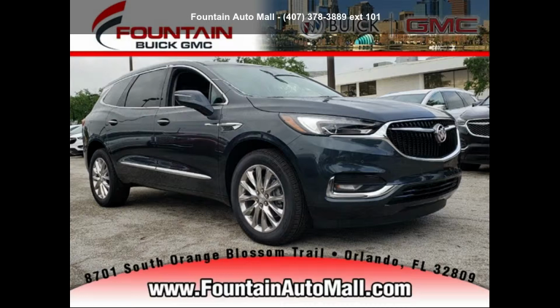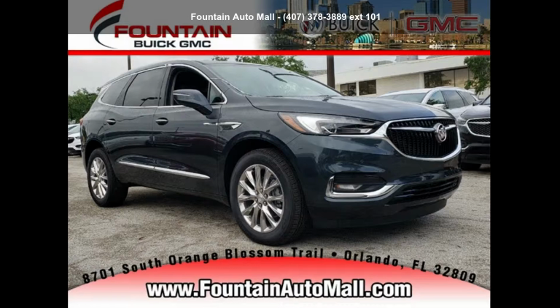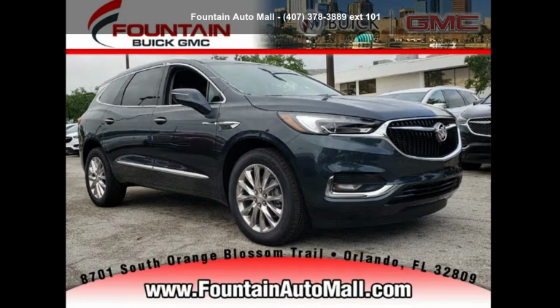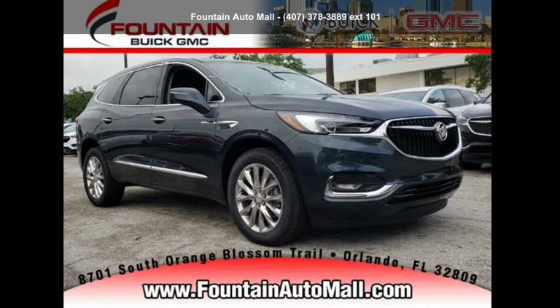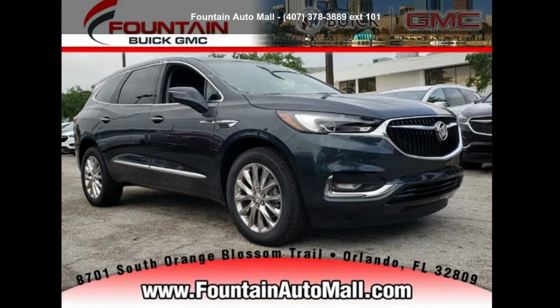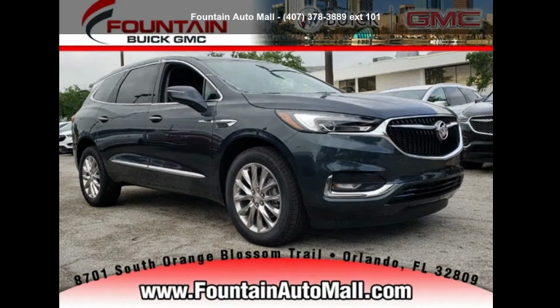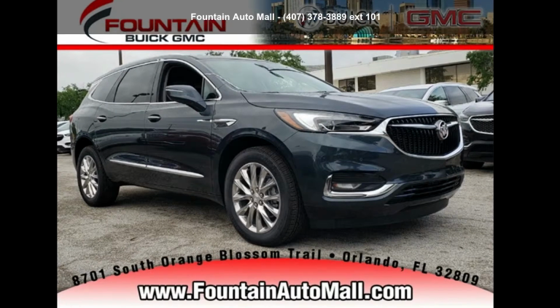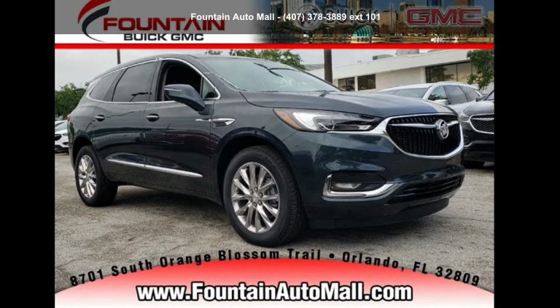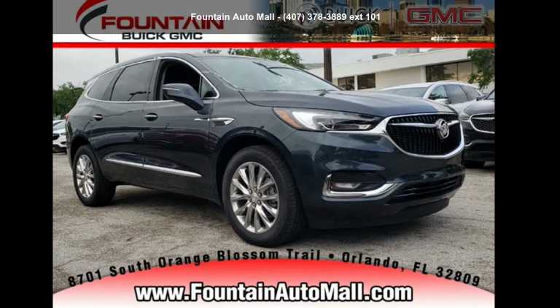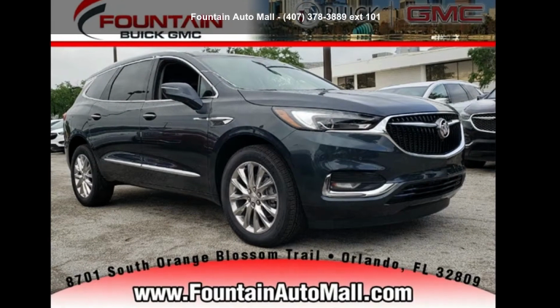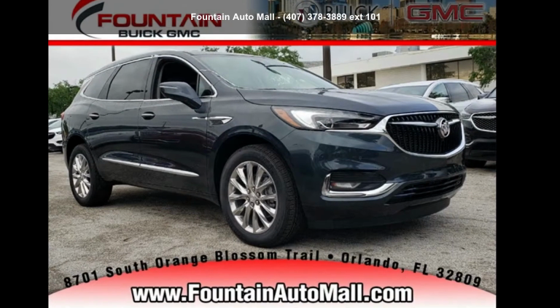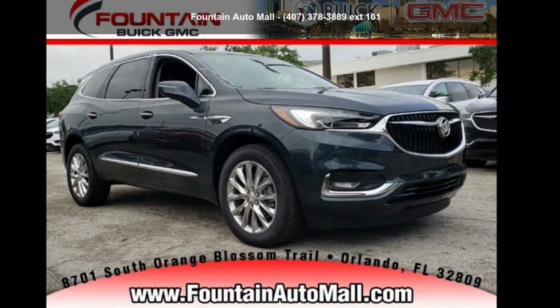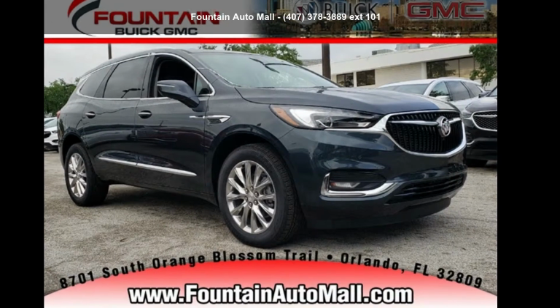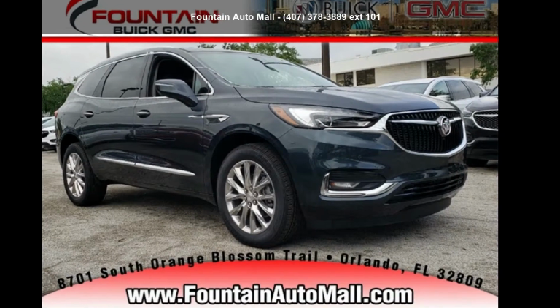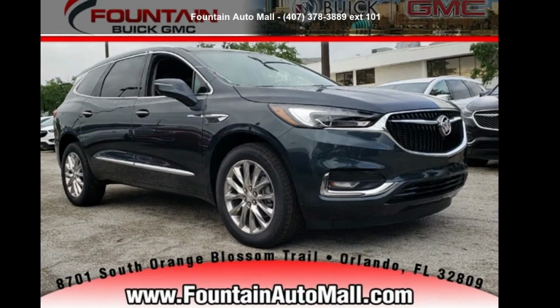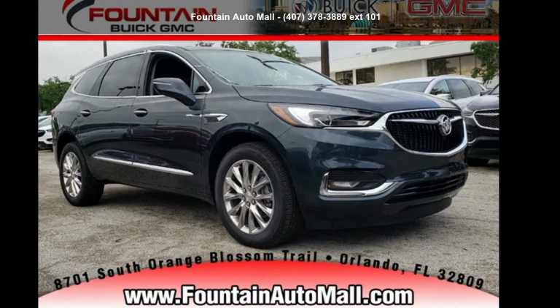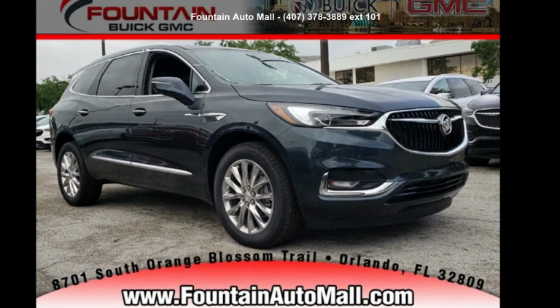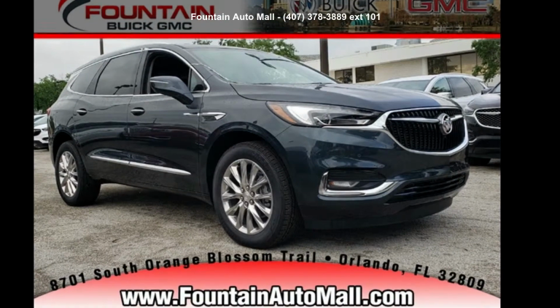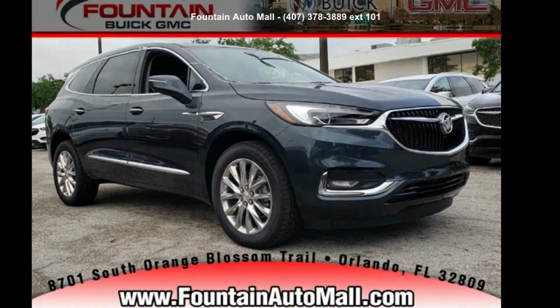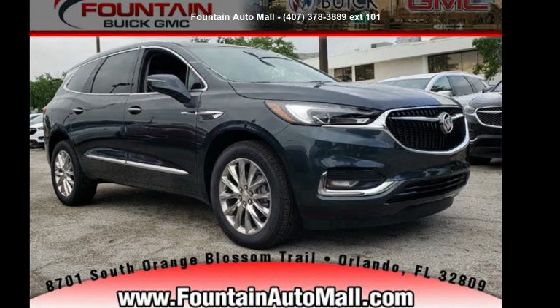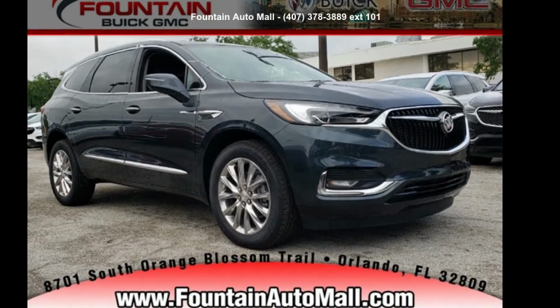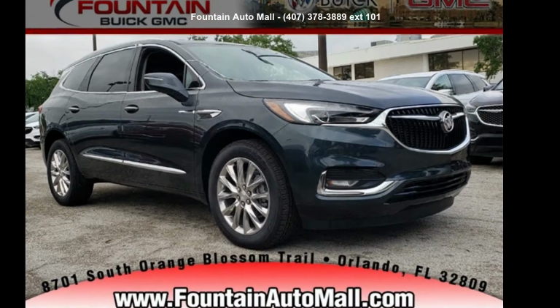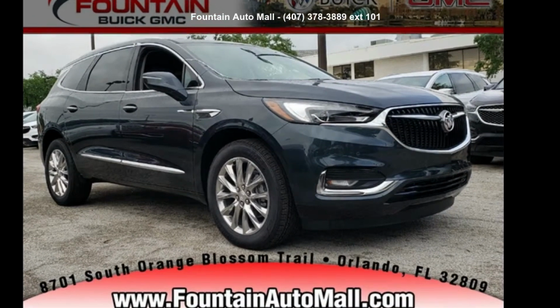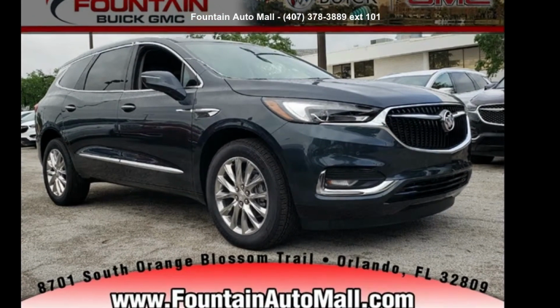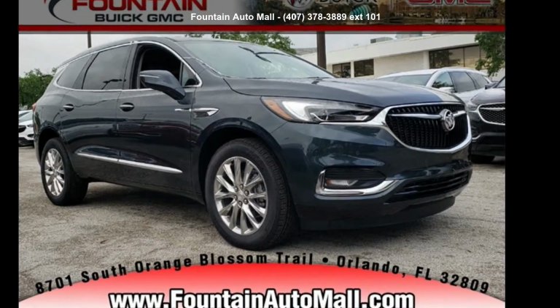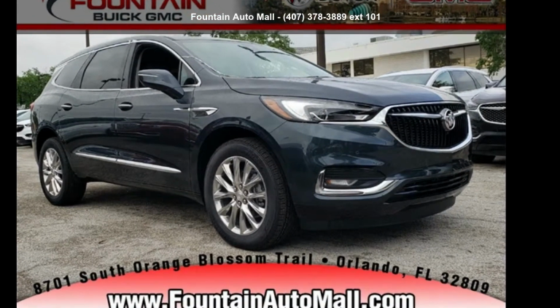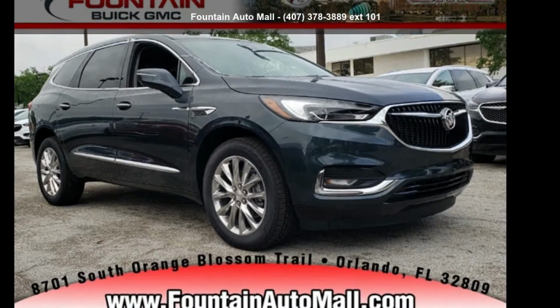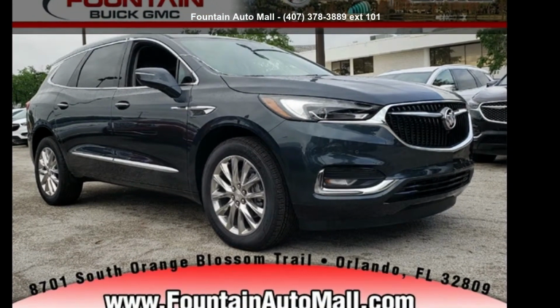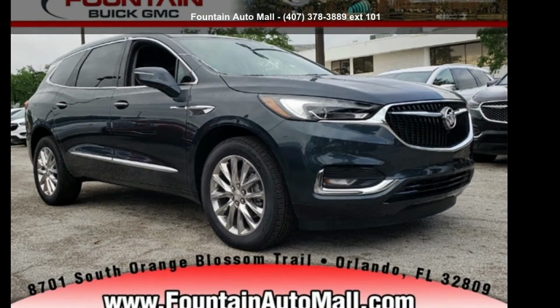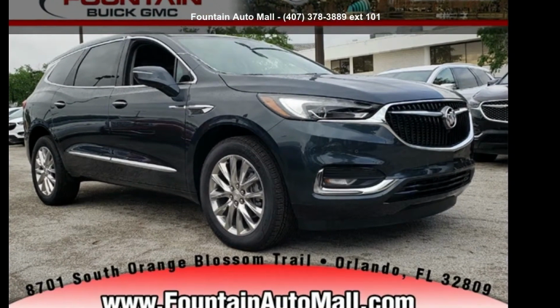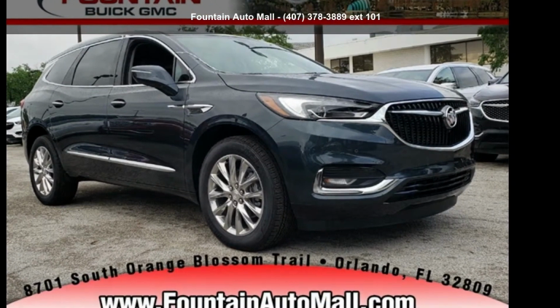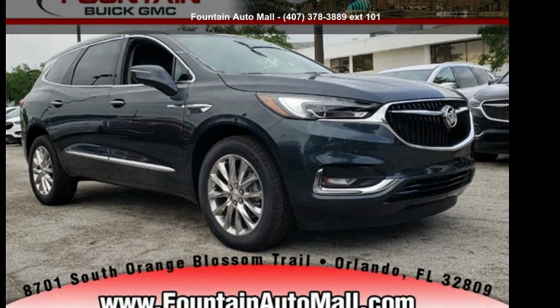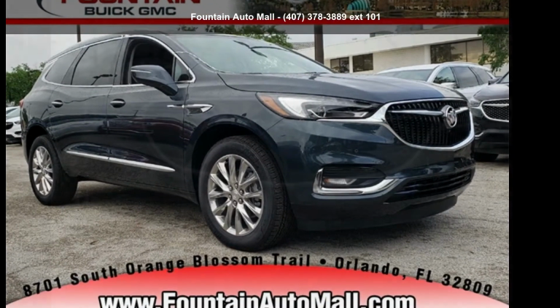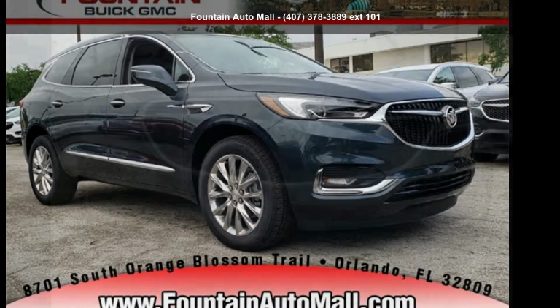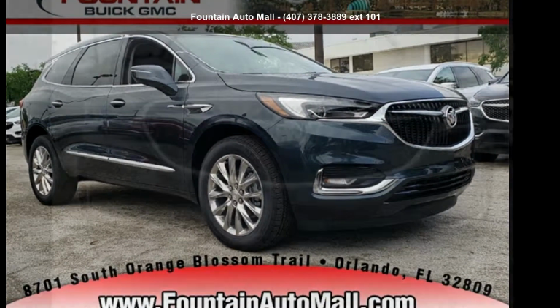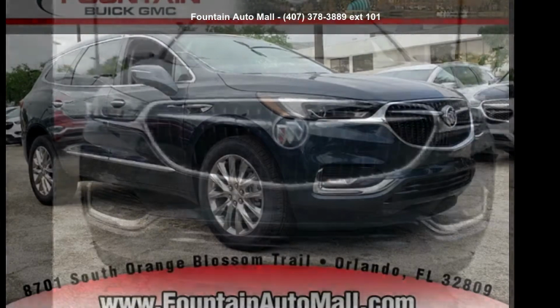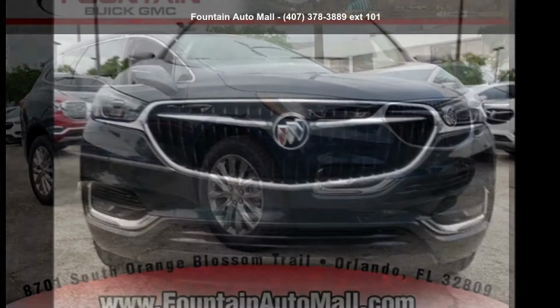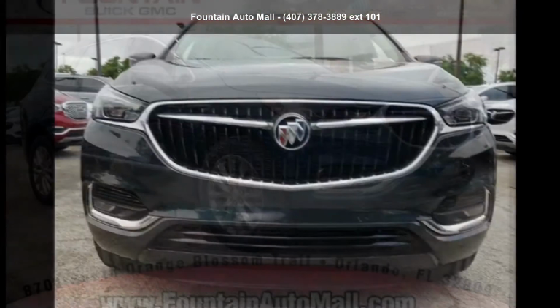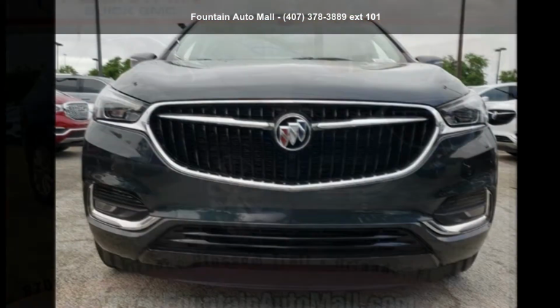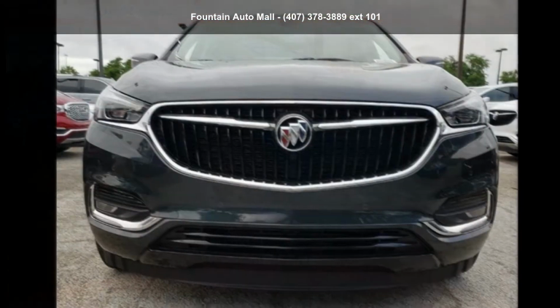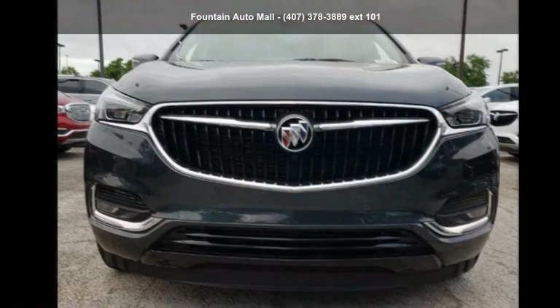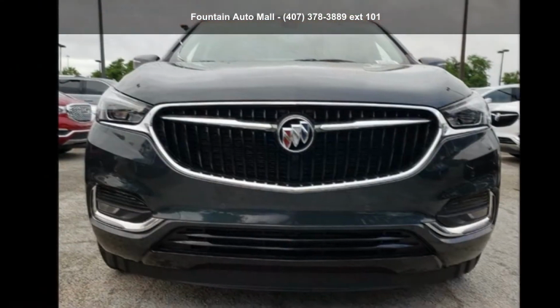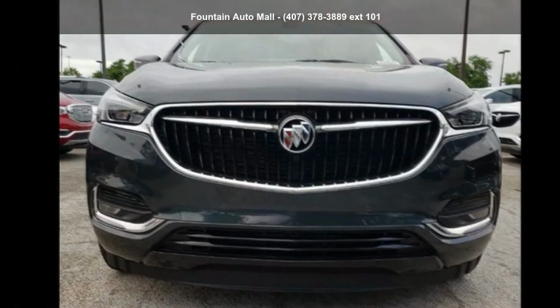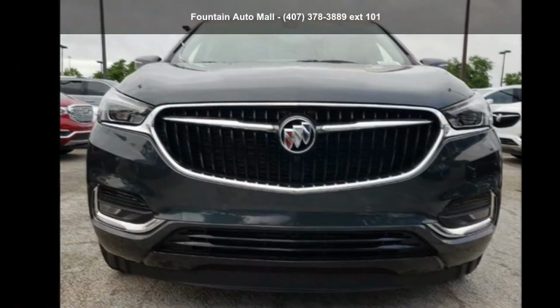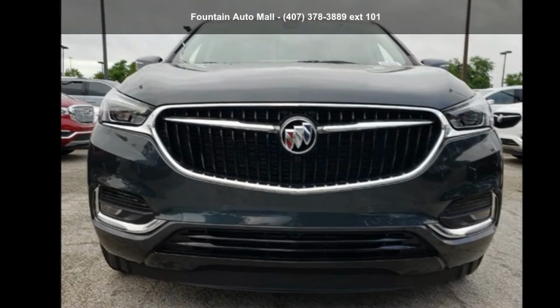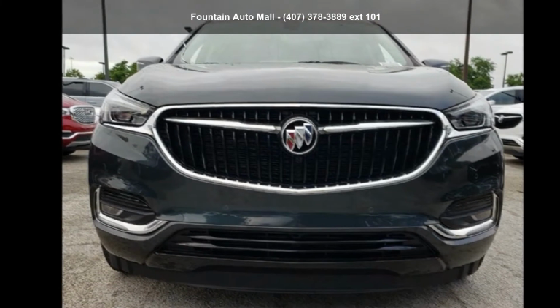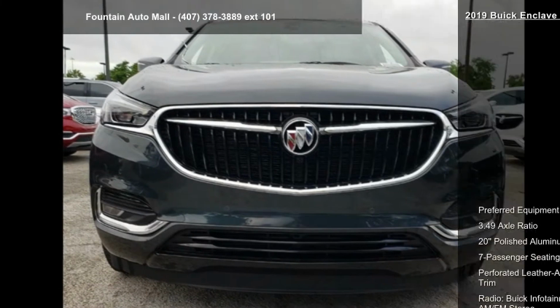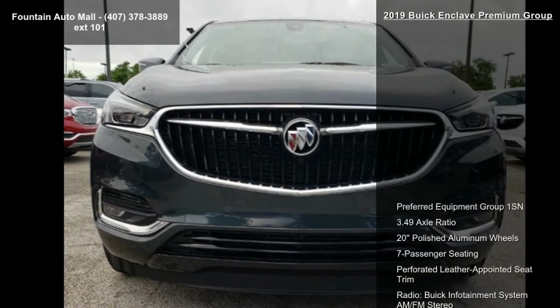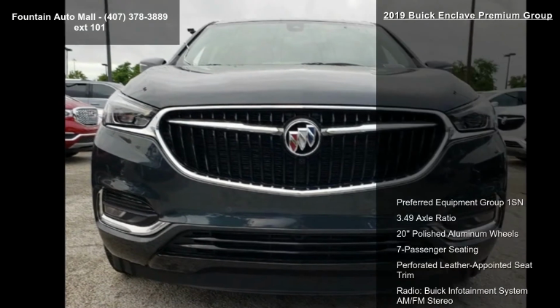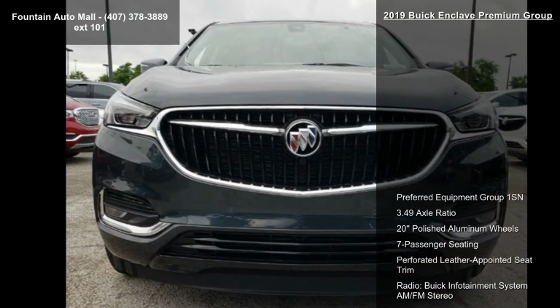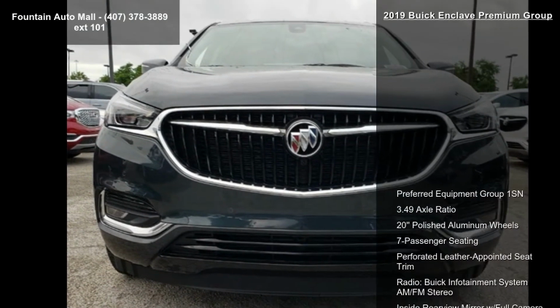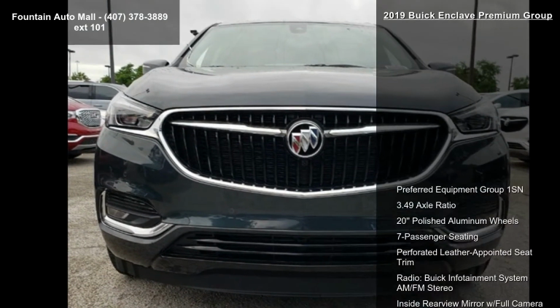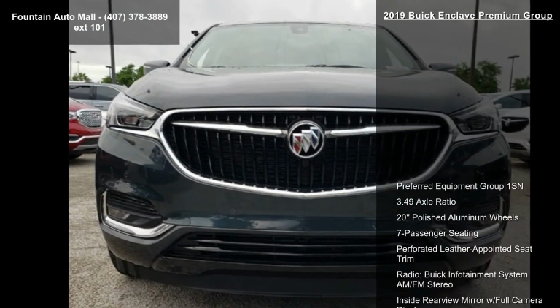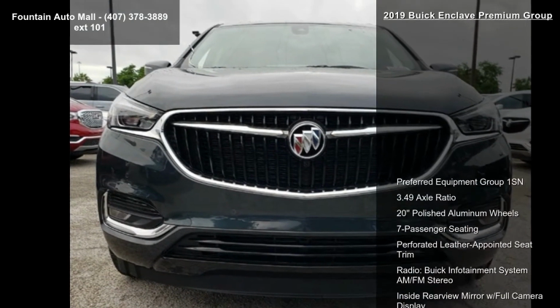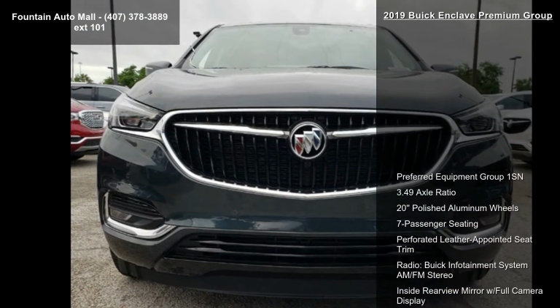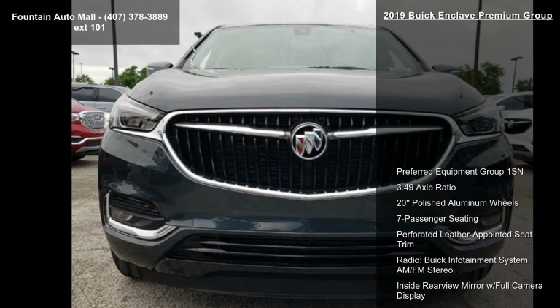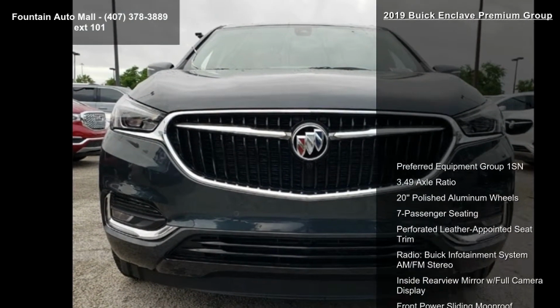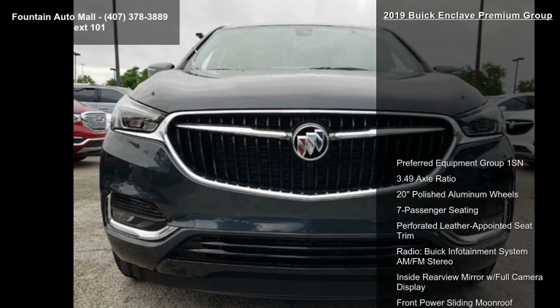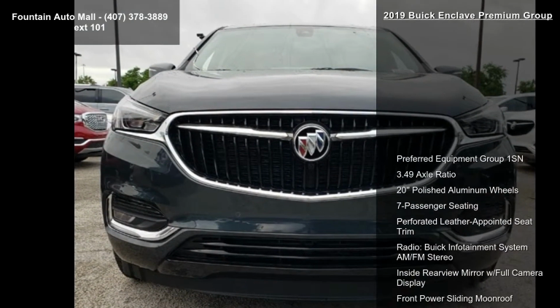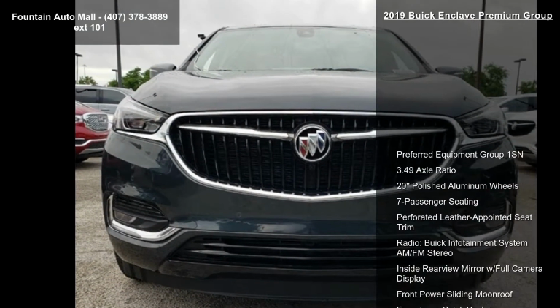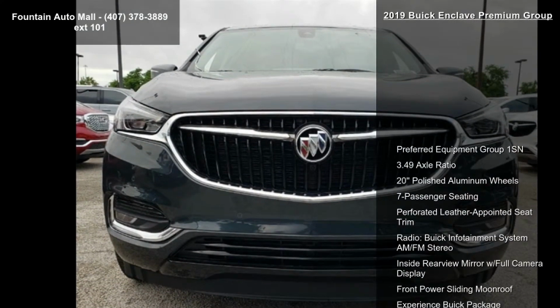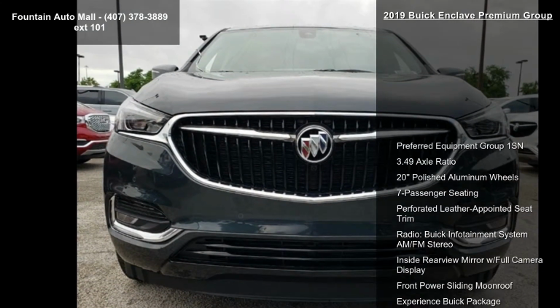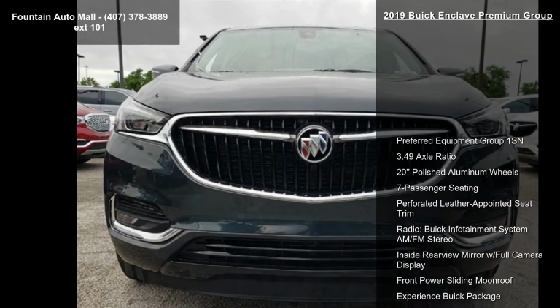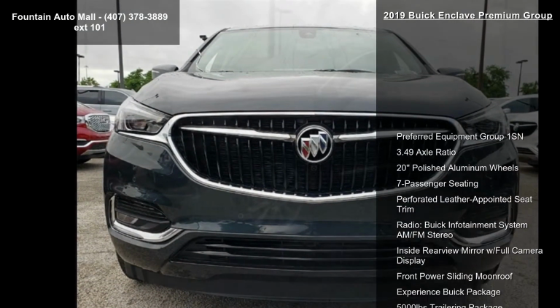Presenting the Buick 2019 Enclave Premium Group. If you are looking for an automobile with great features, look no further.